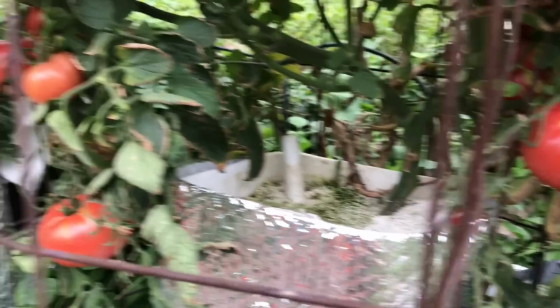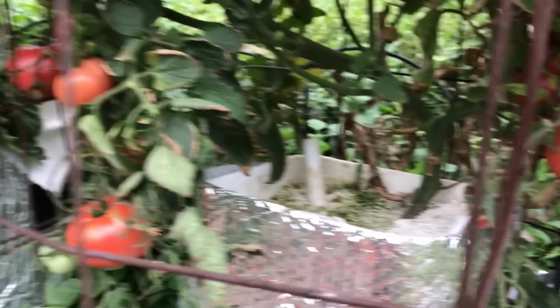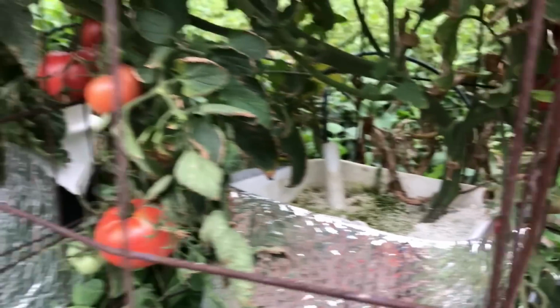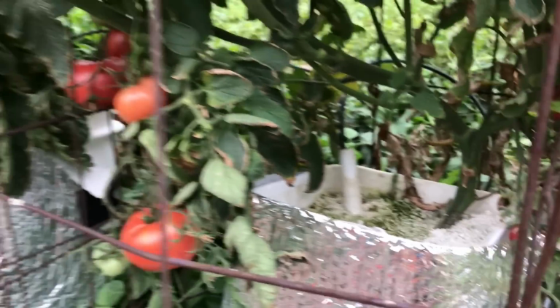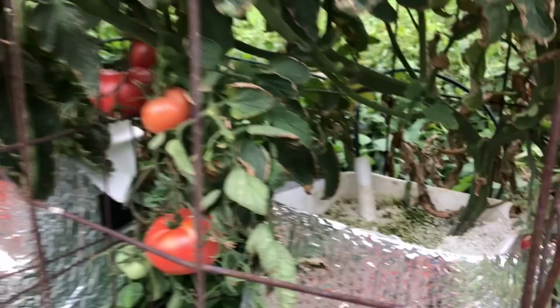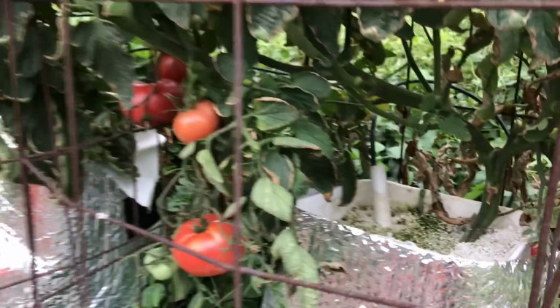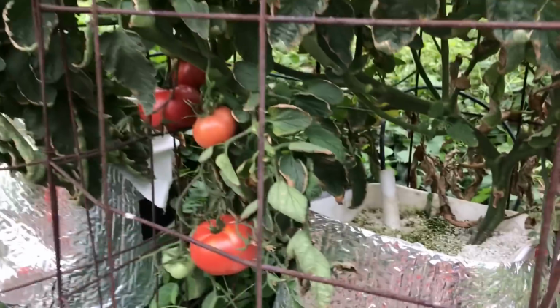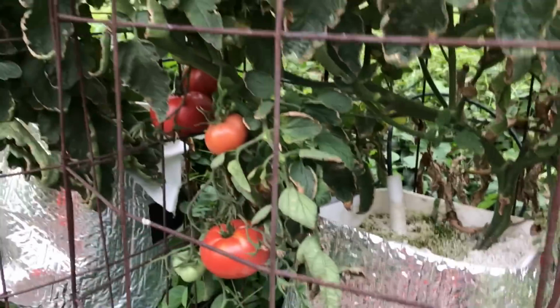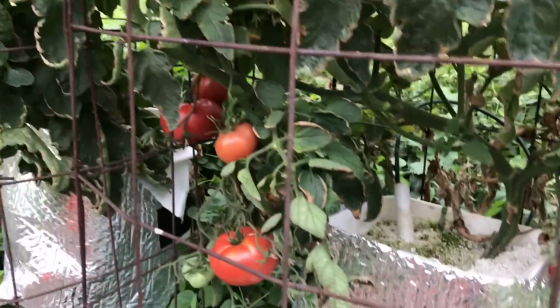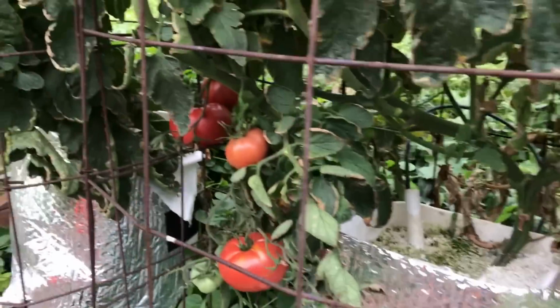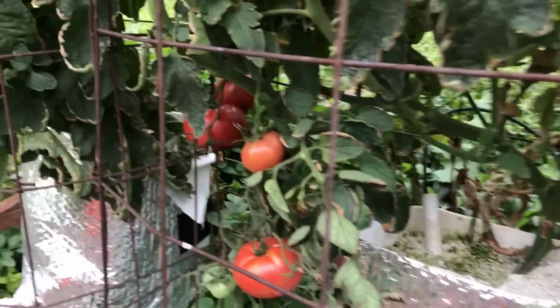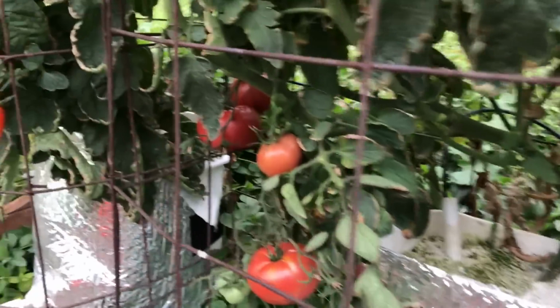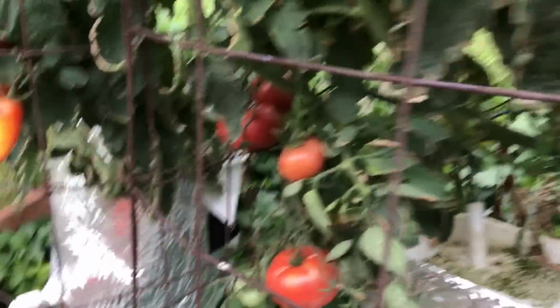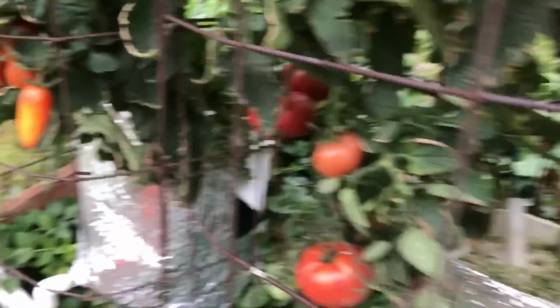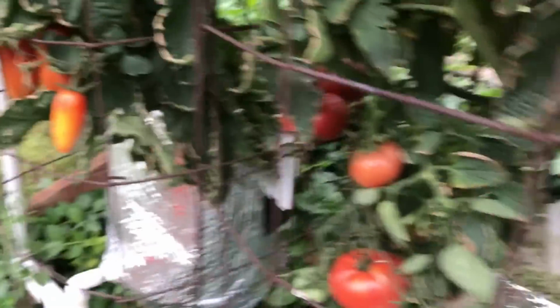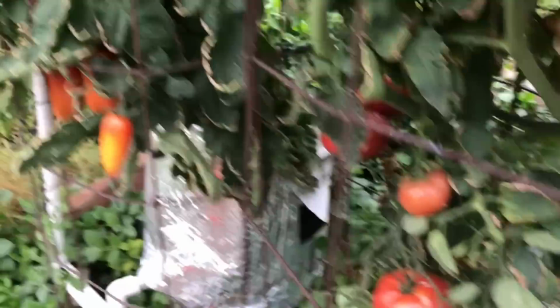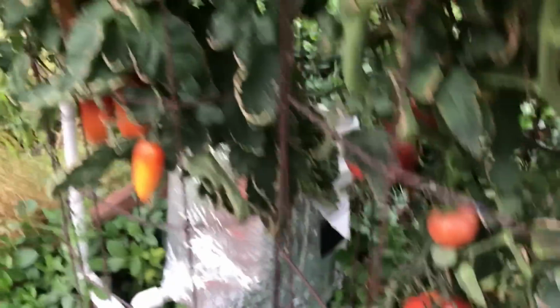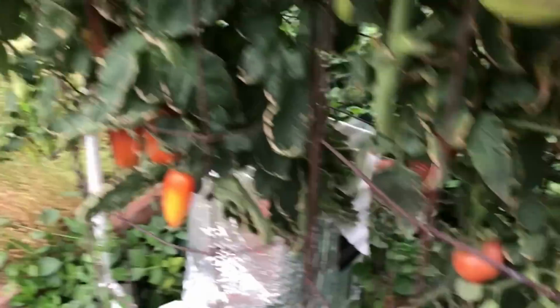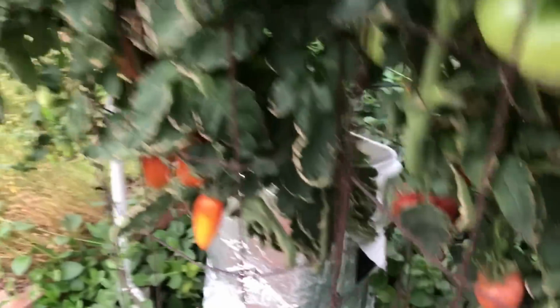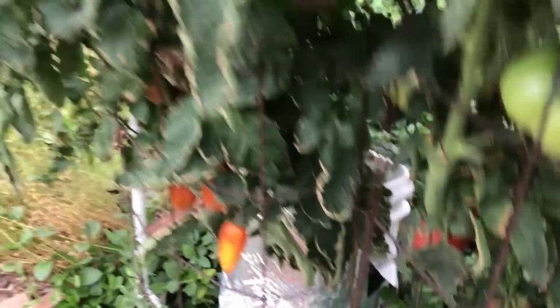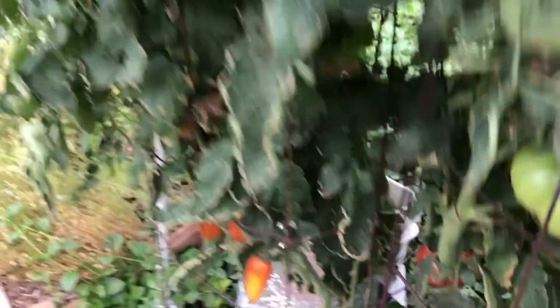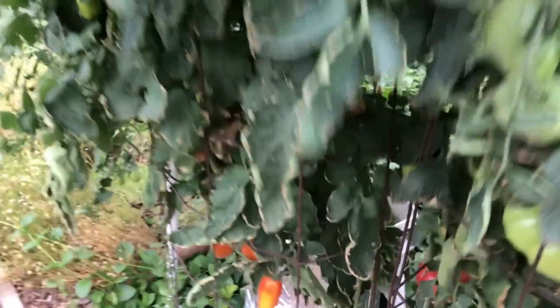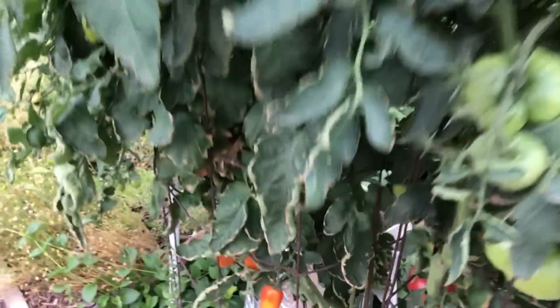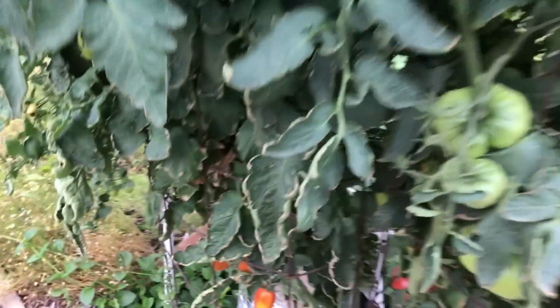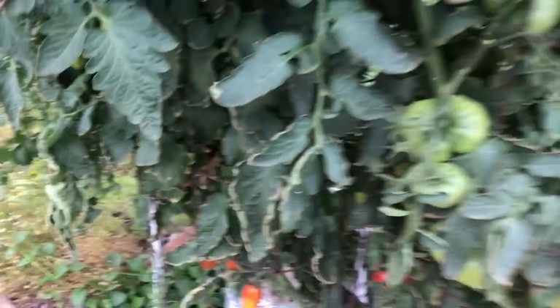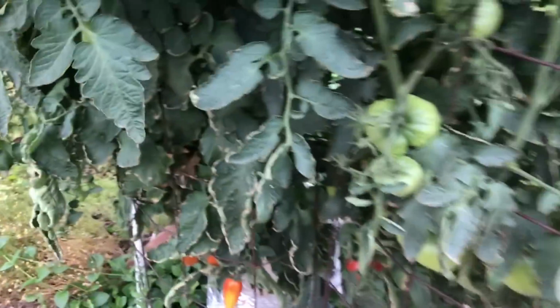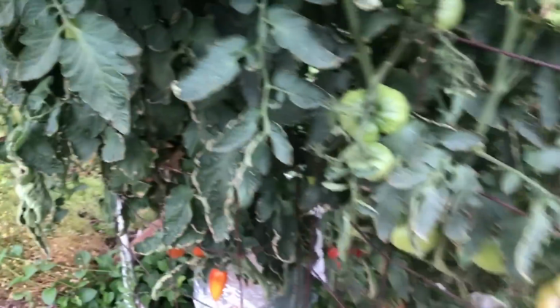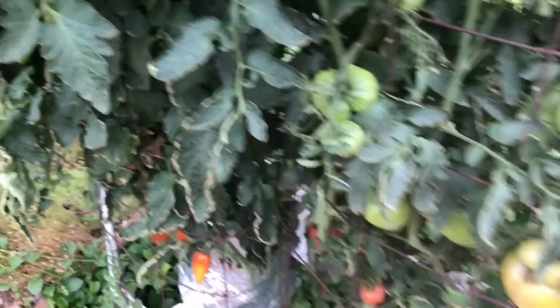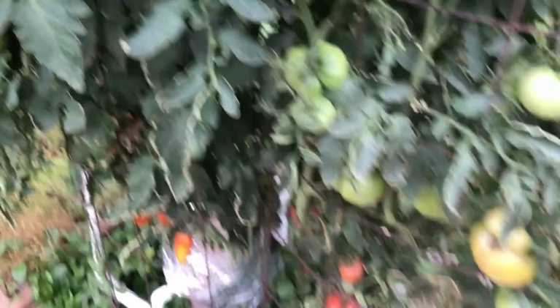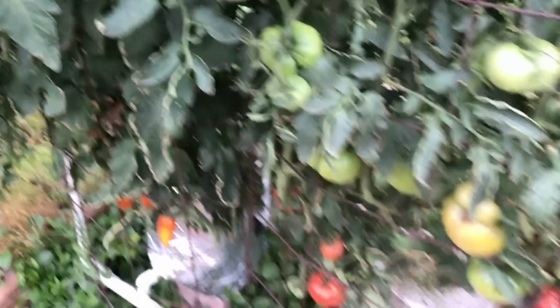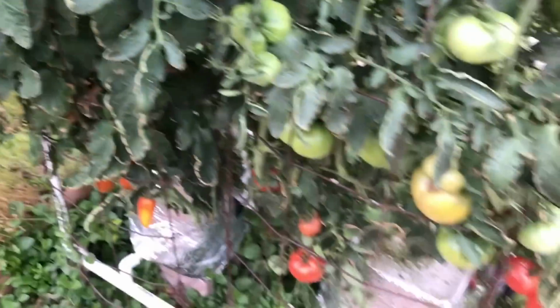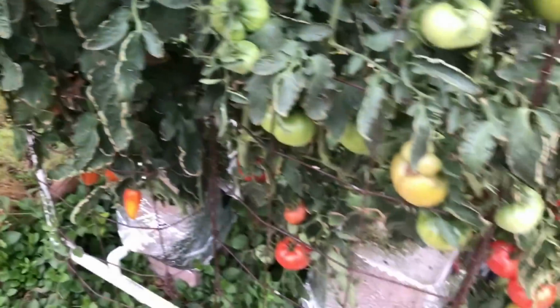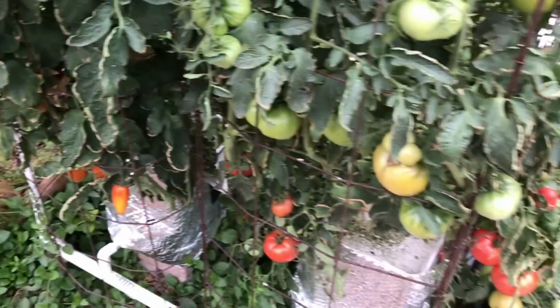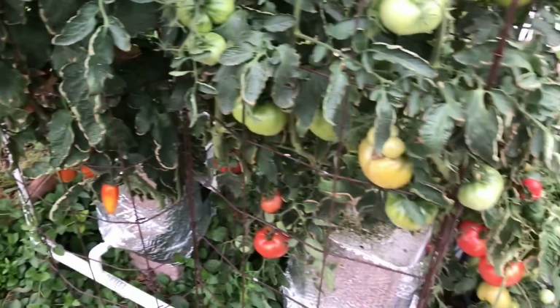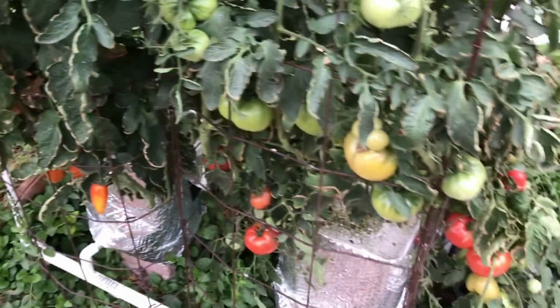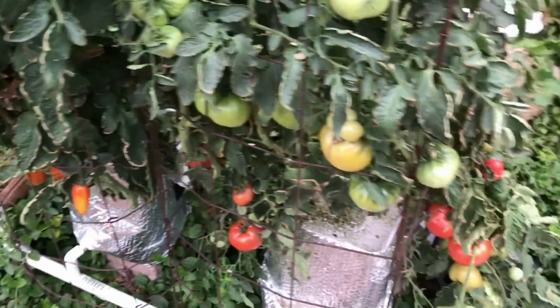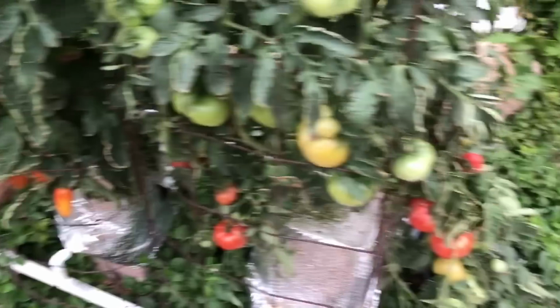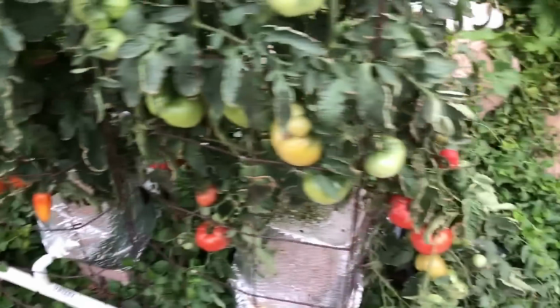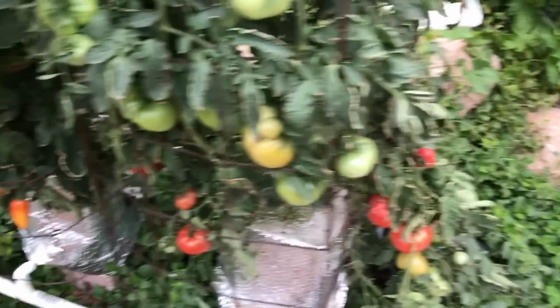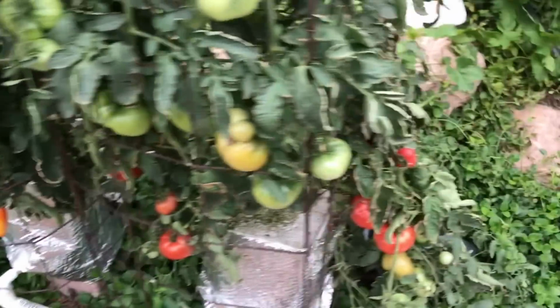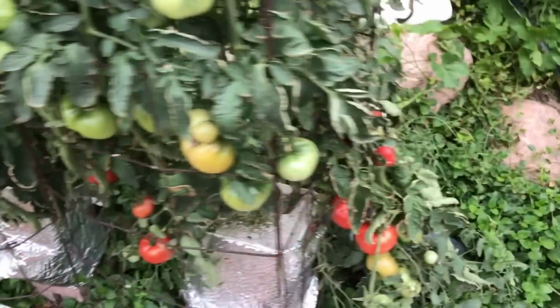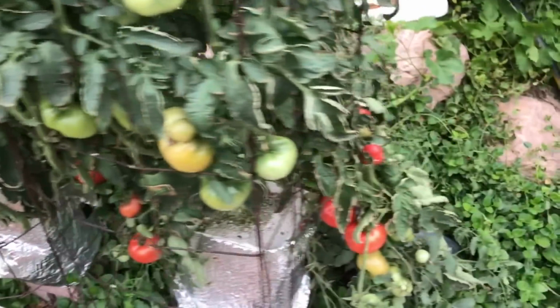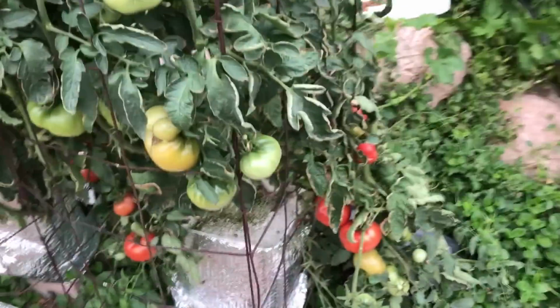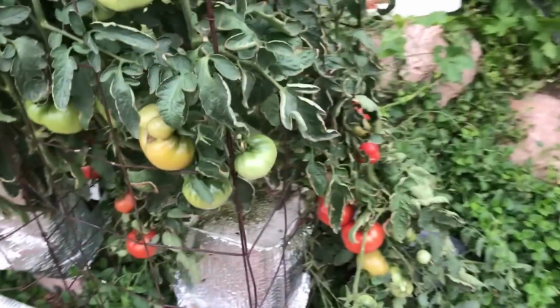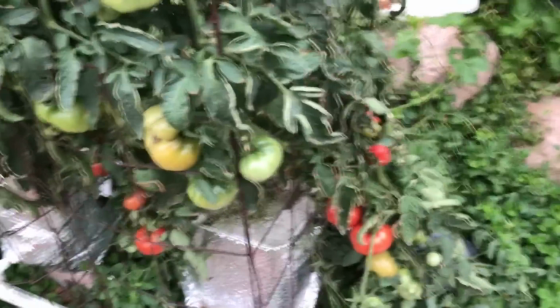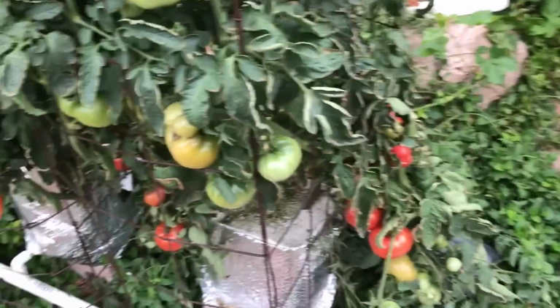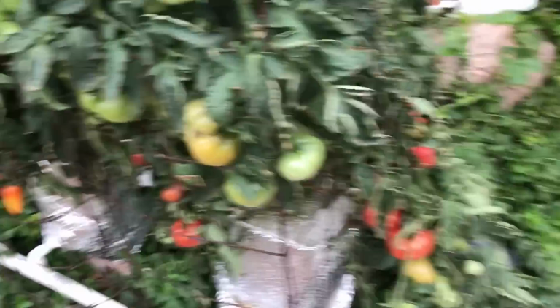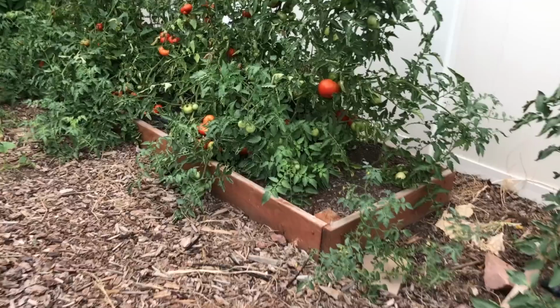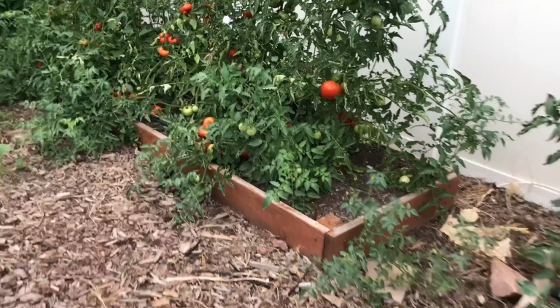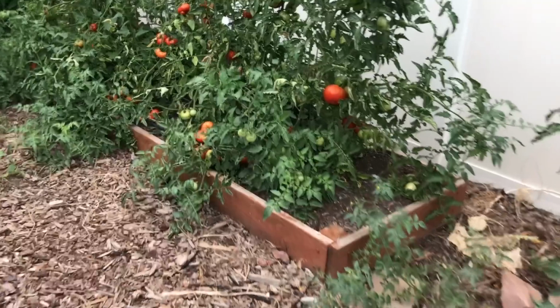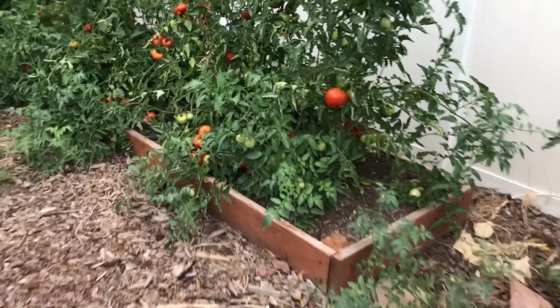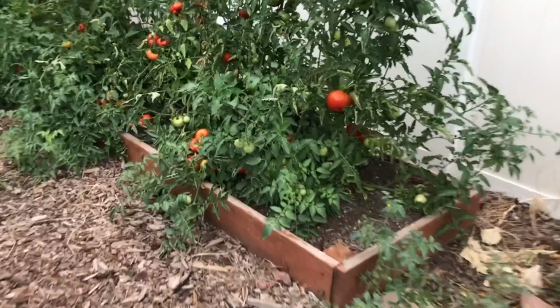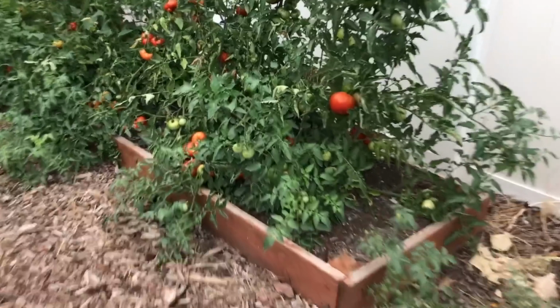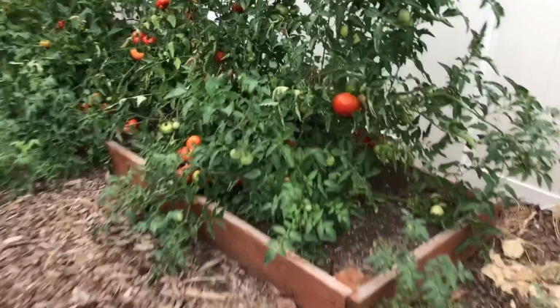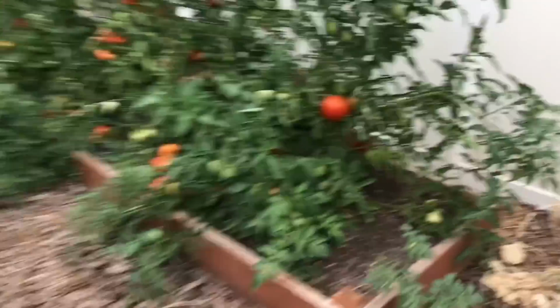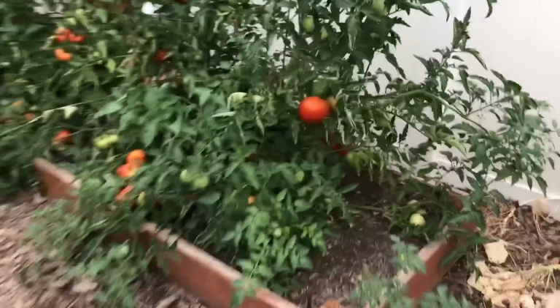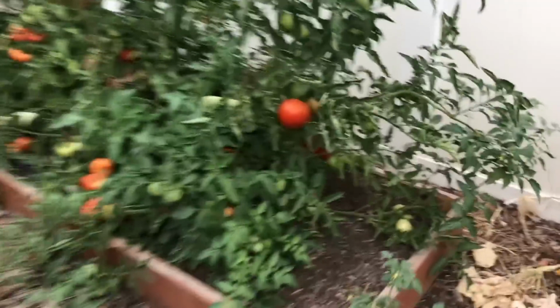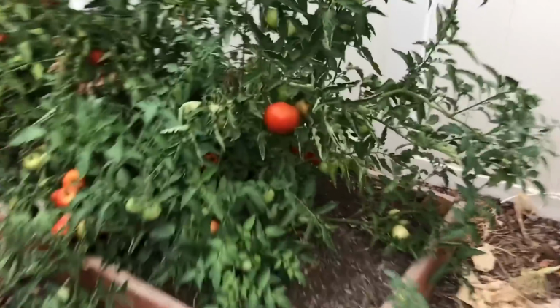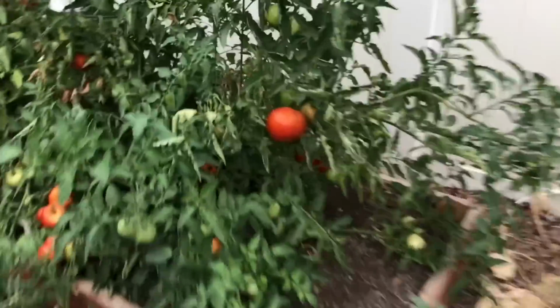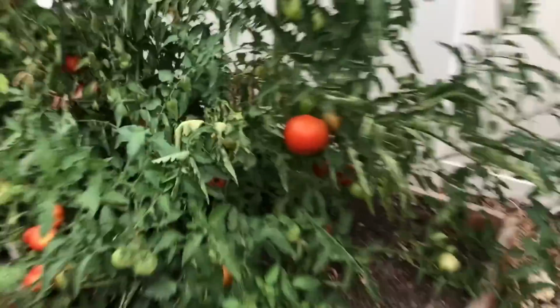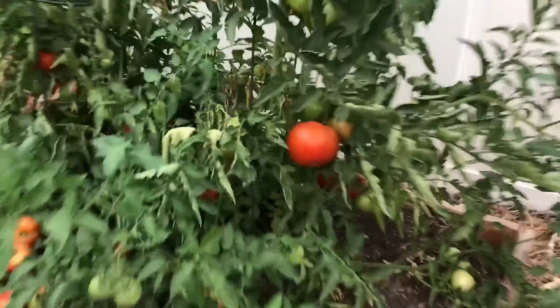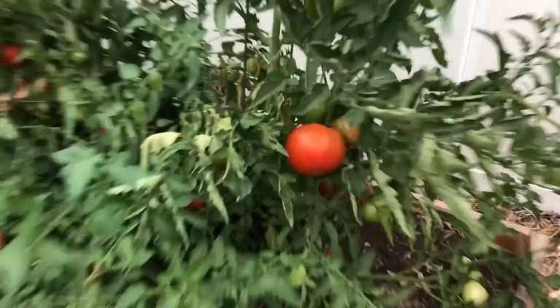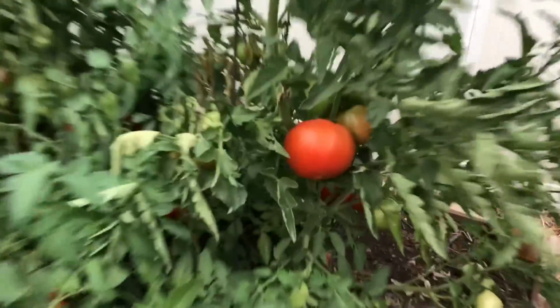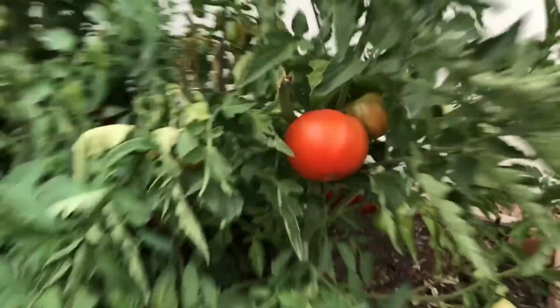Good luck growing things outdoors, good luck growing things indoors — whatever you choose to do, I hope it works out well for you. Thanks for watching.